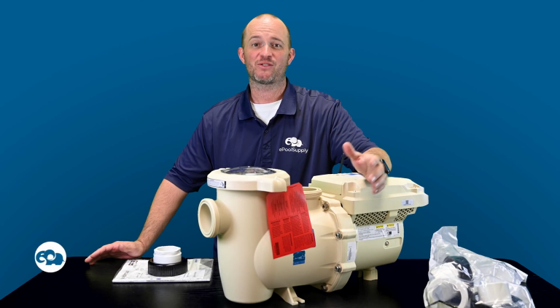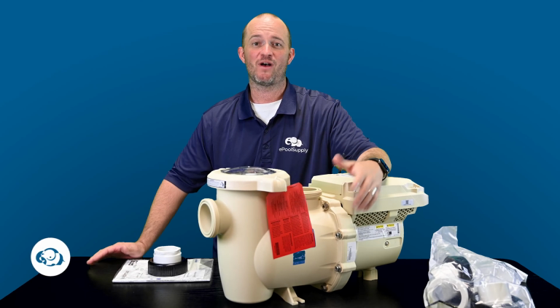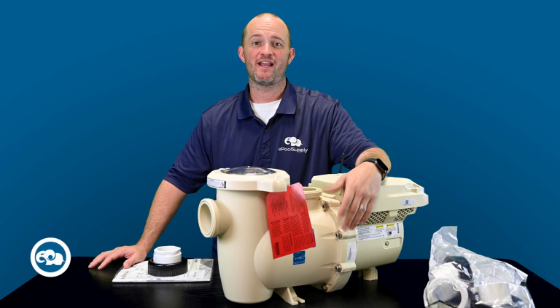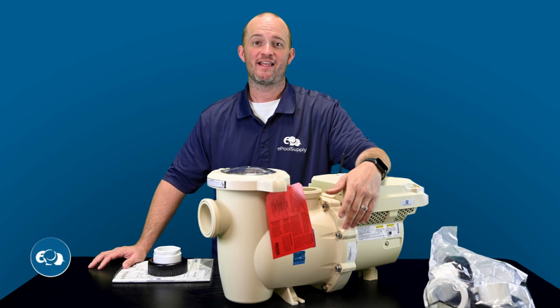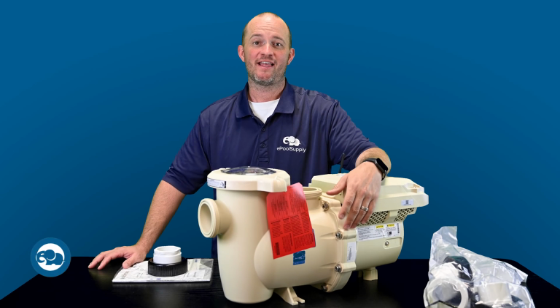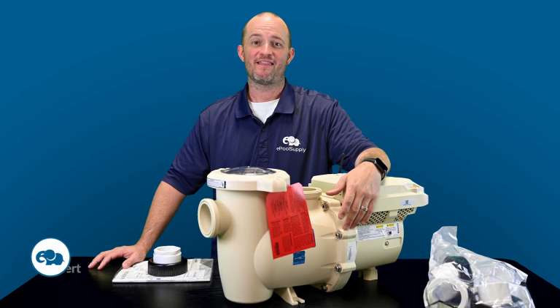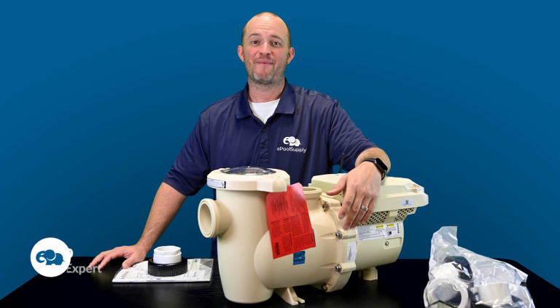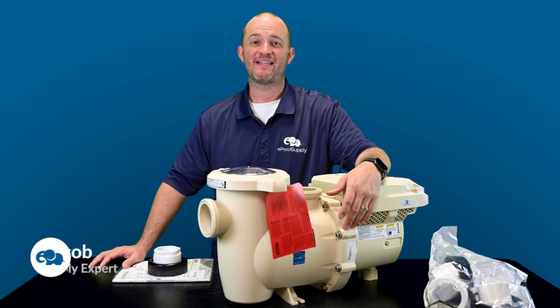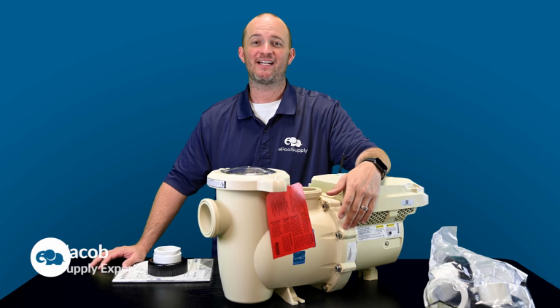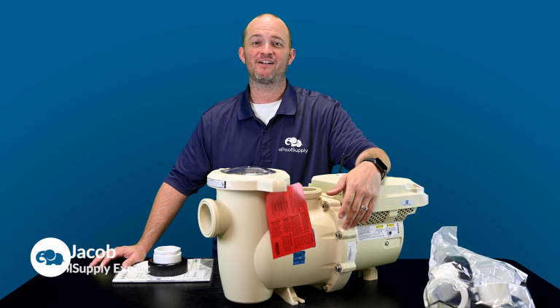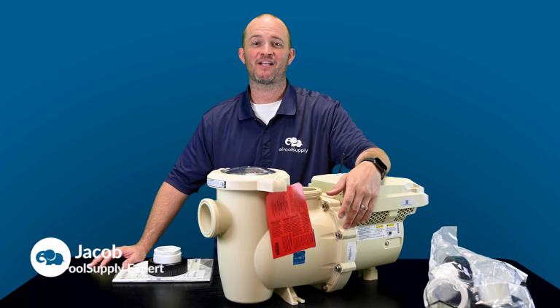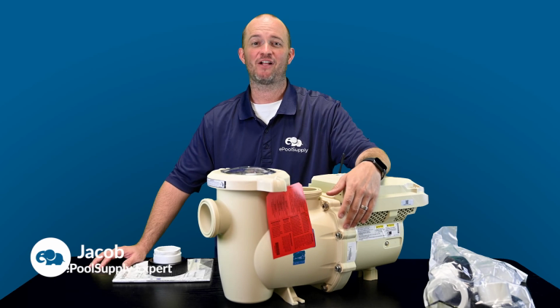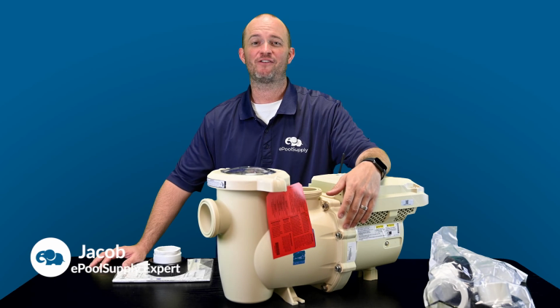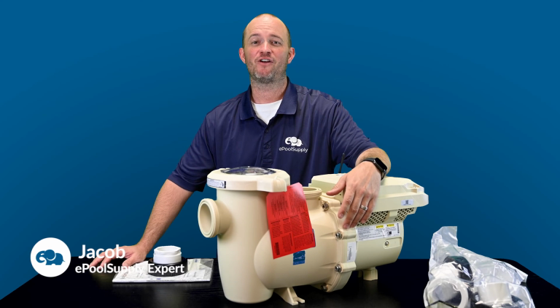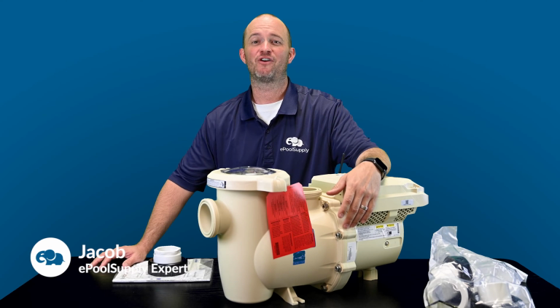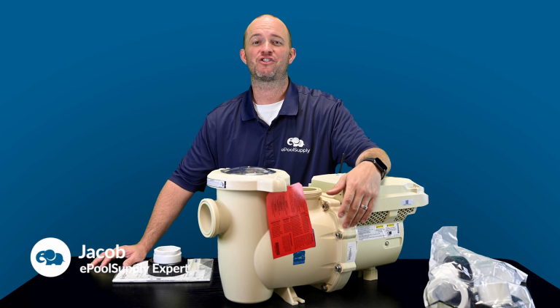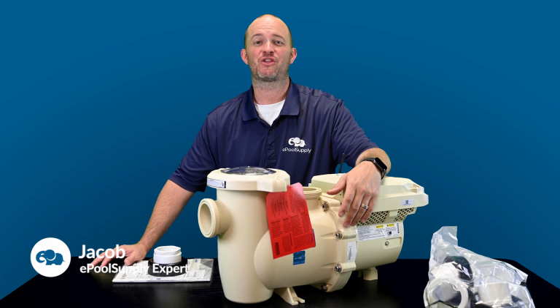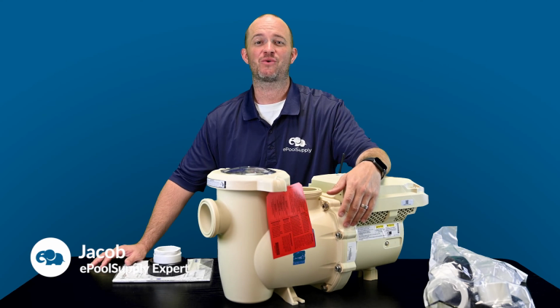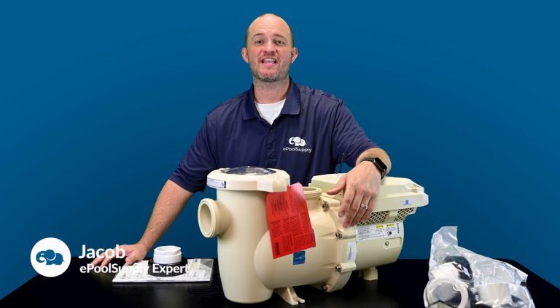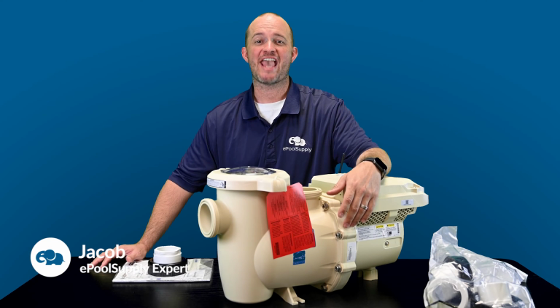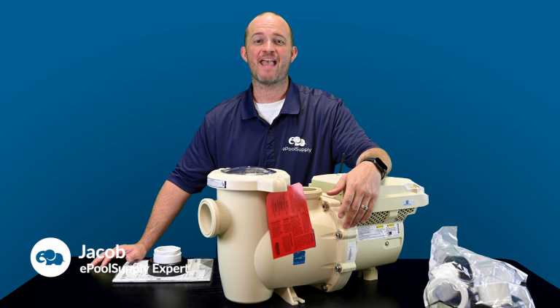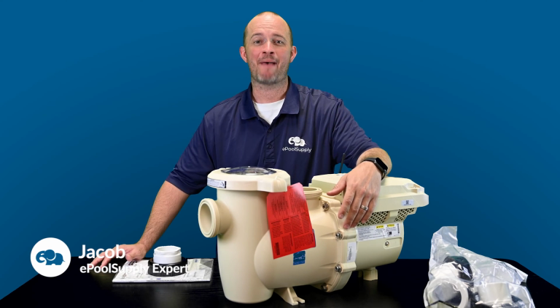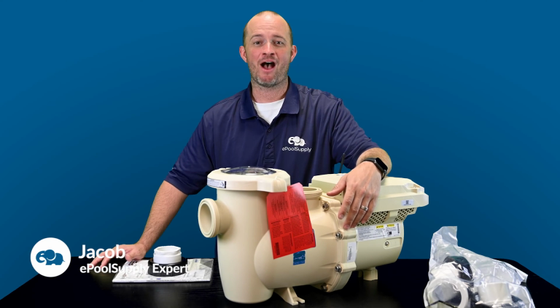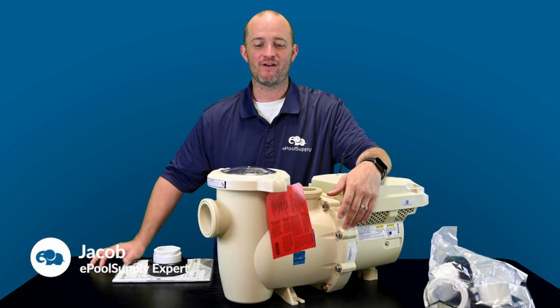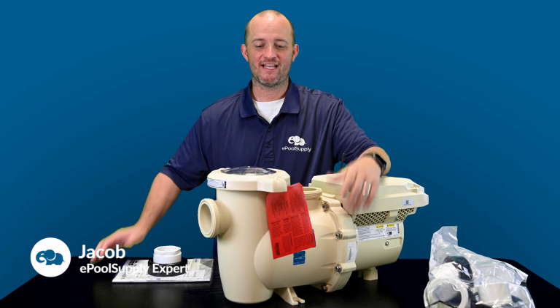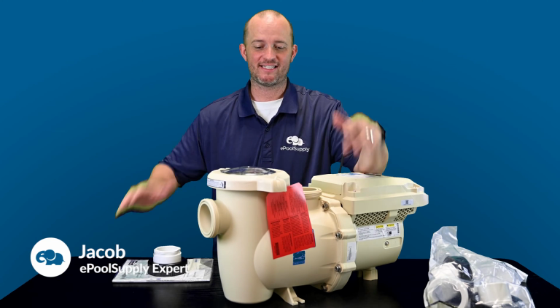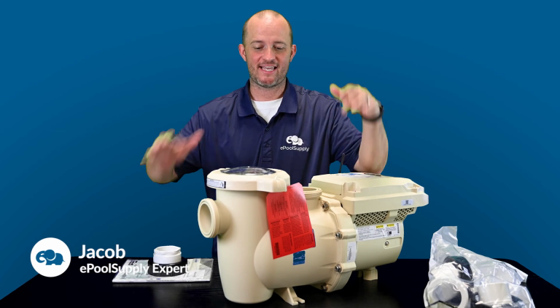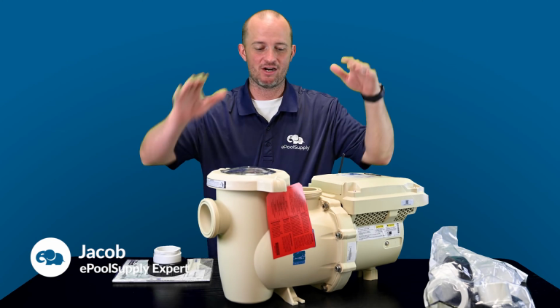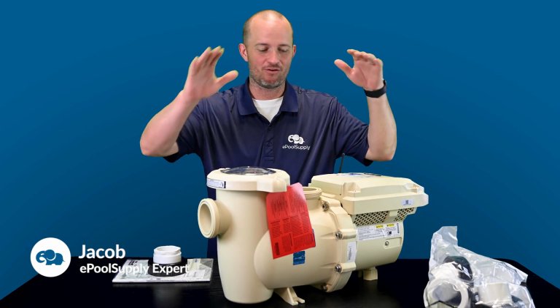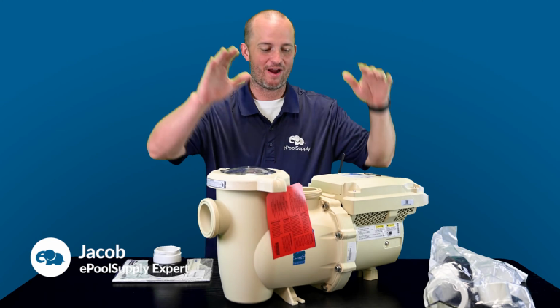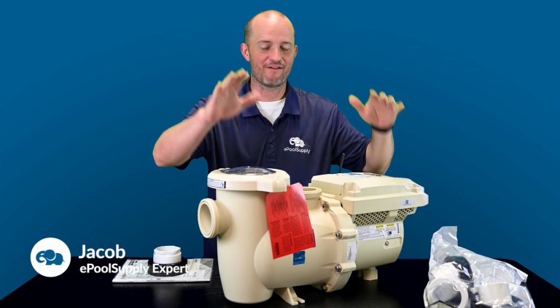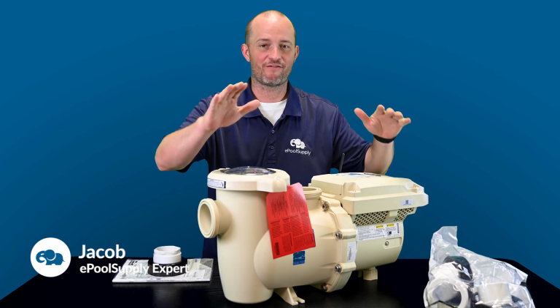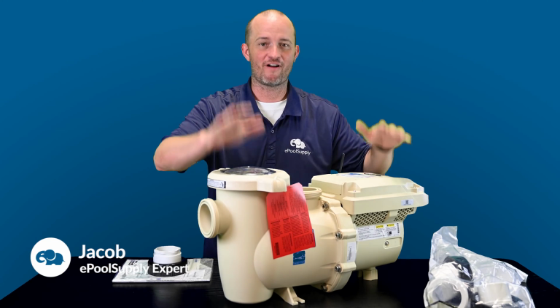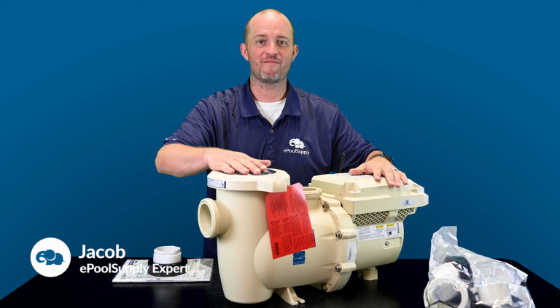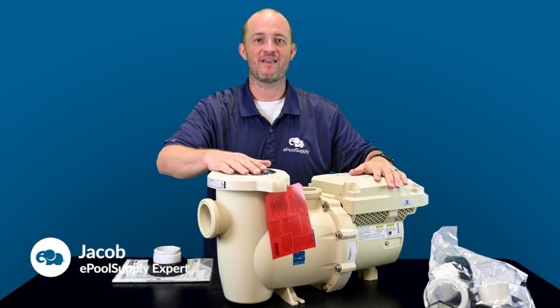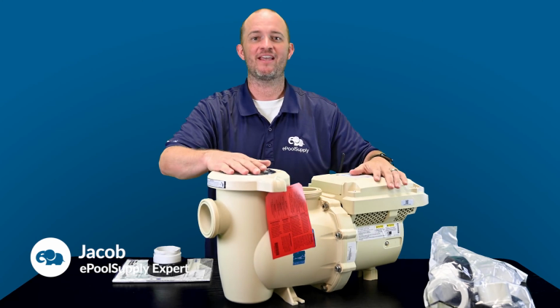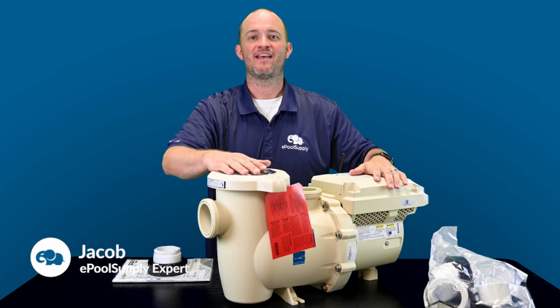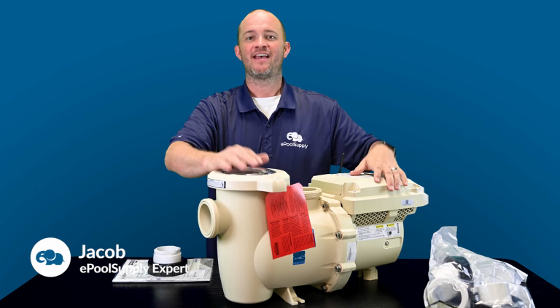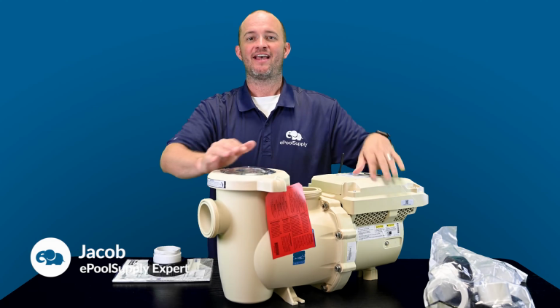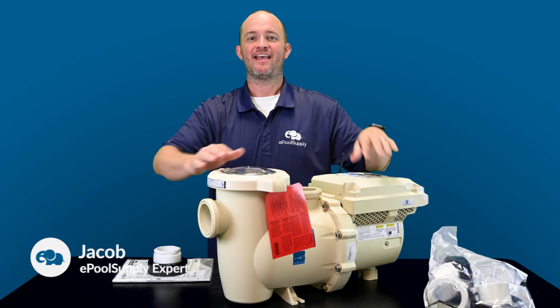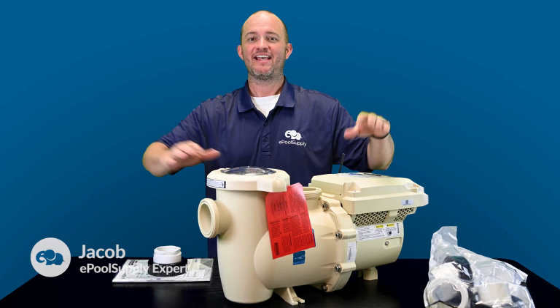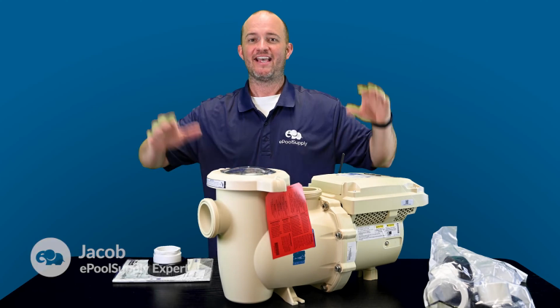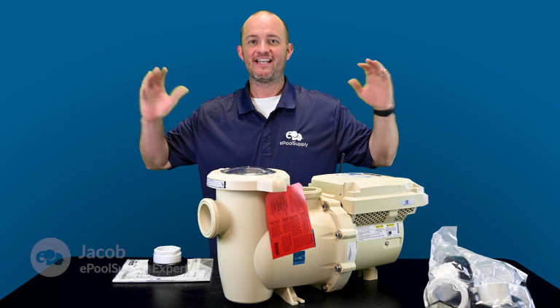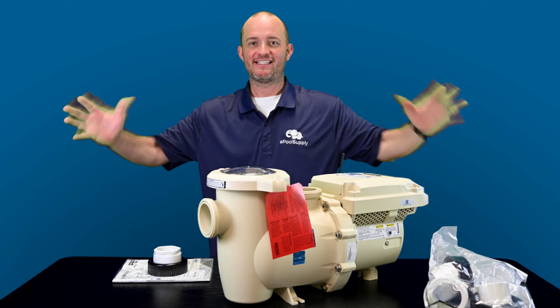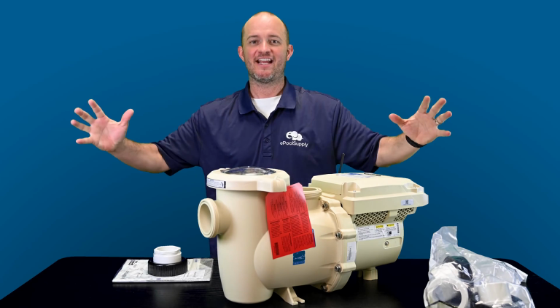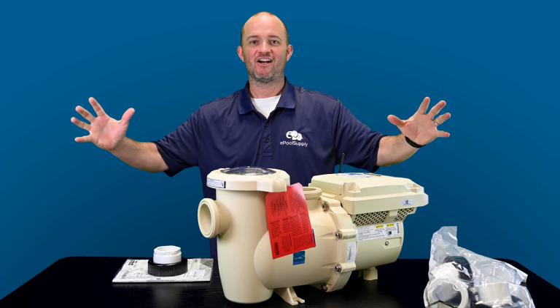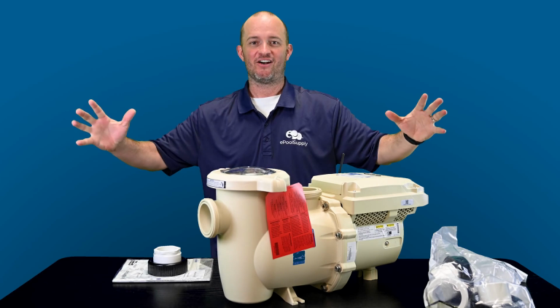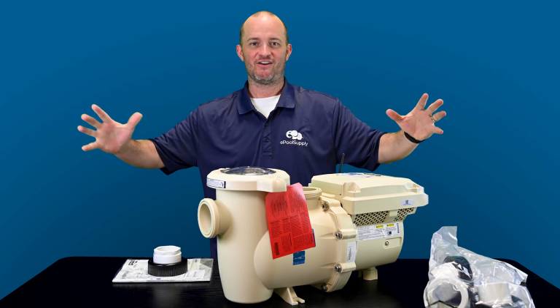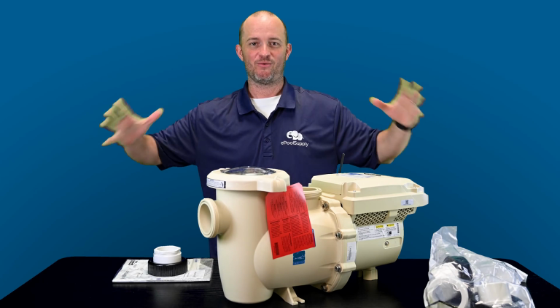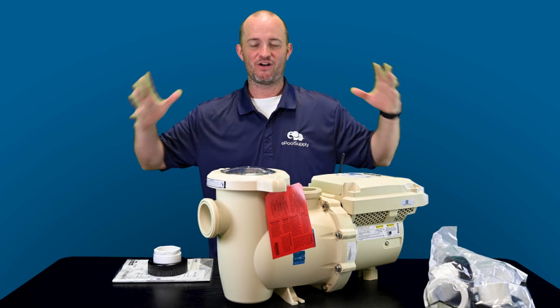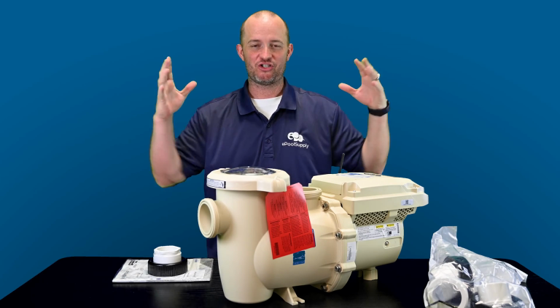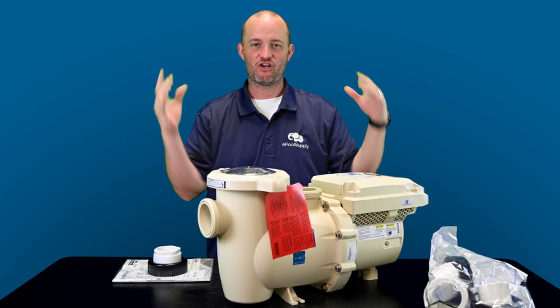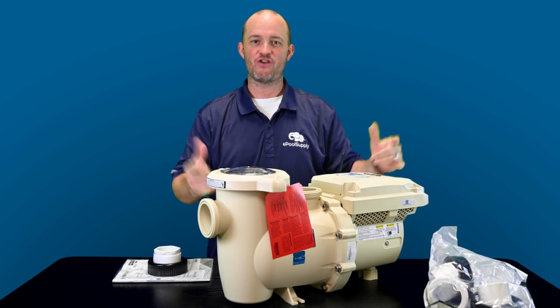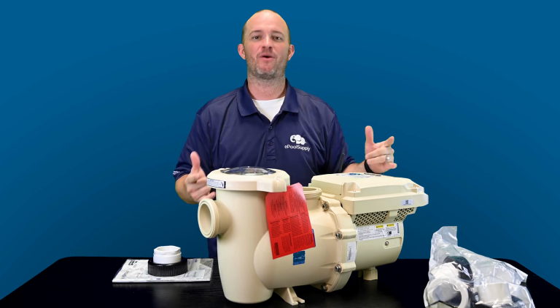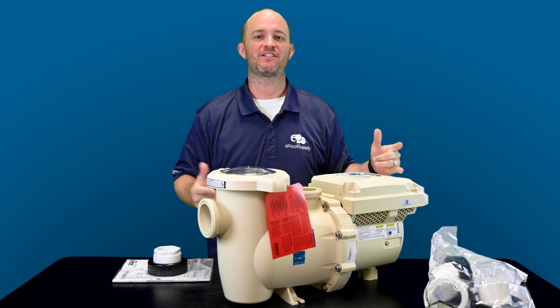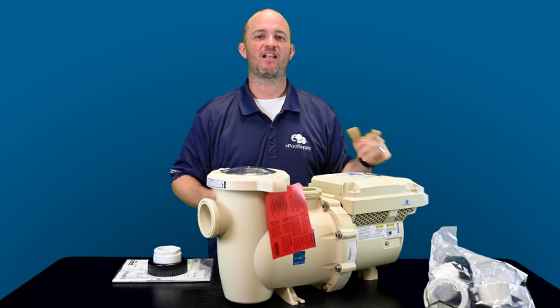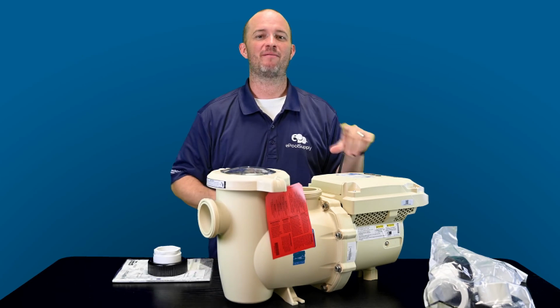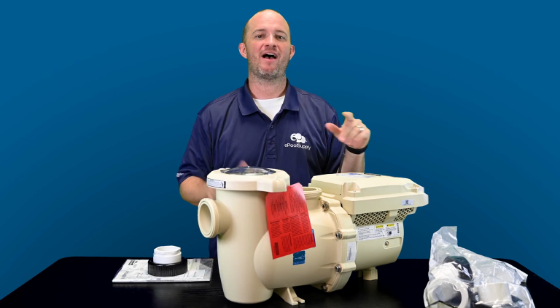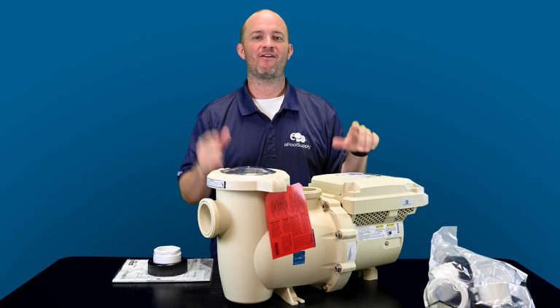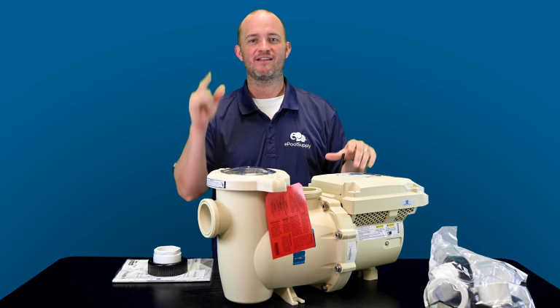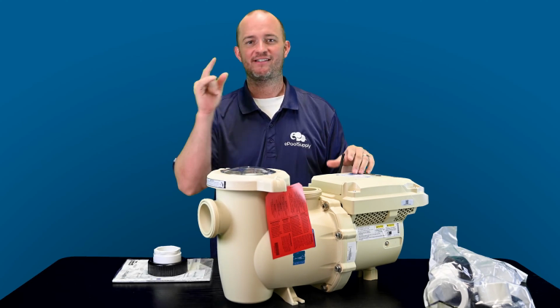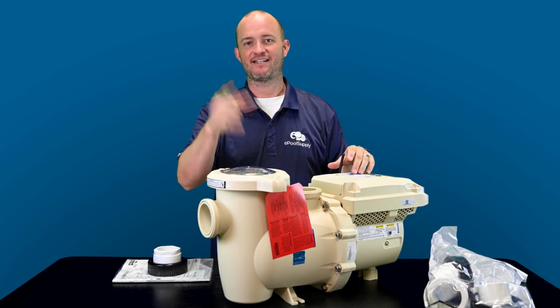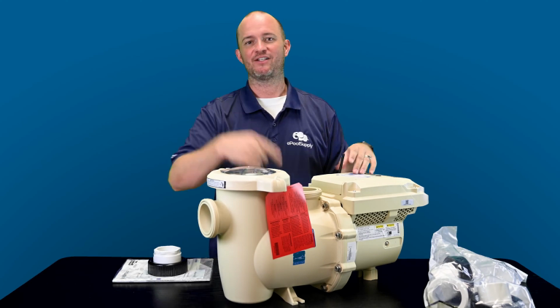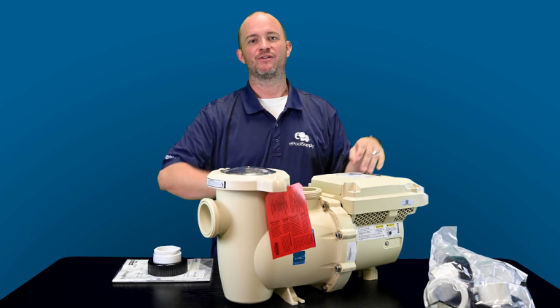Guess what? The Pentair IntelliFlow version 3 came out. It's here, right in front of me. It's here. We're going to show you what it's all about. Stay tuned.